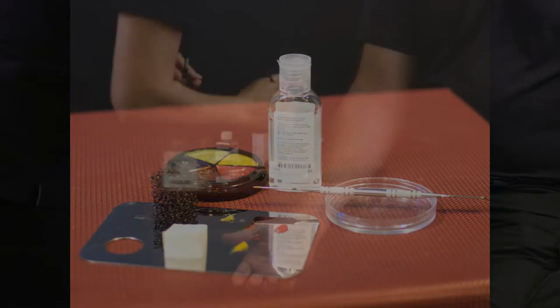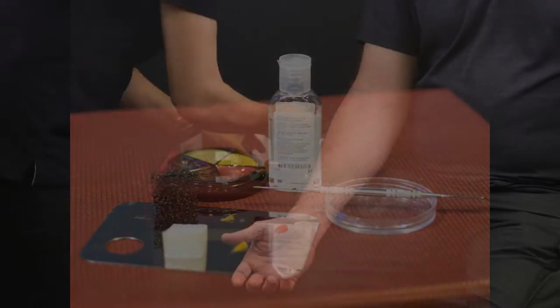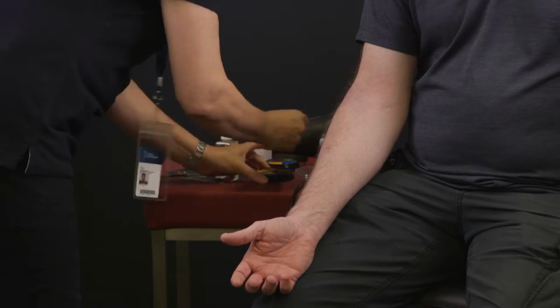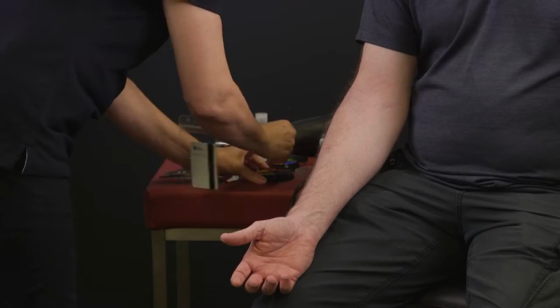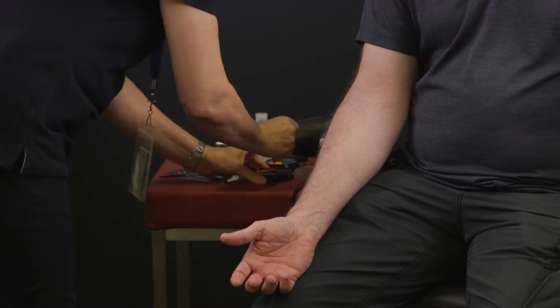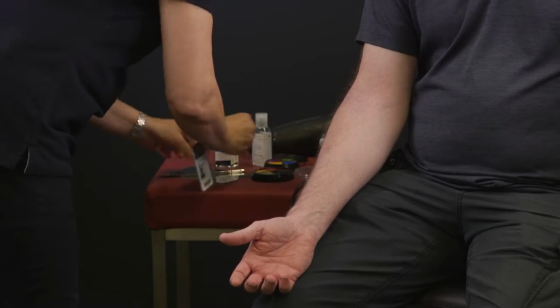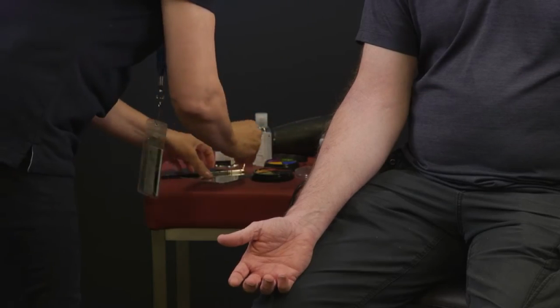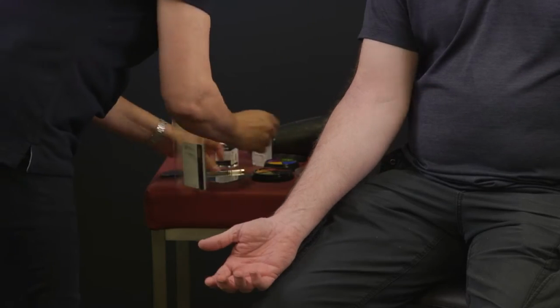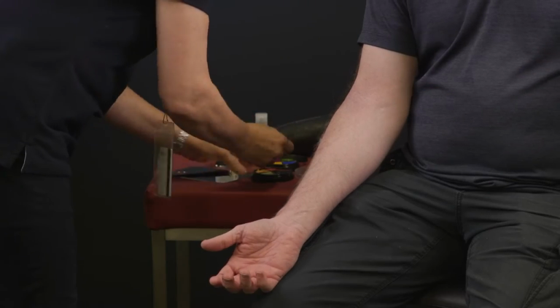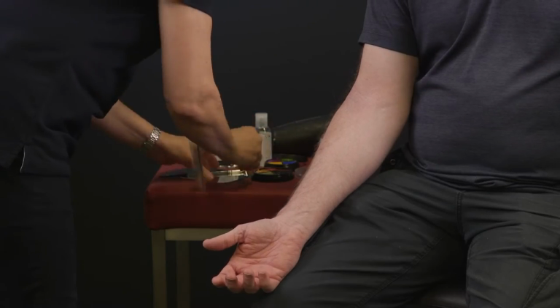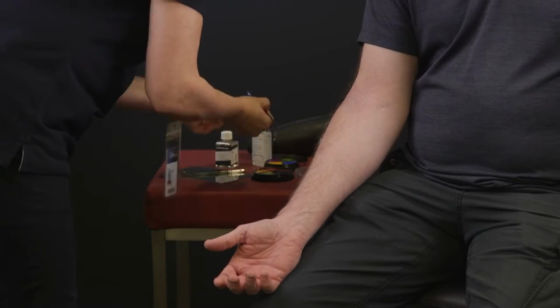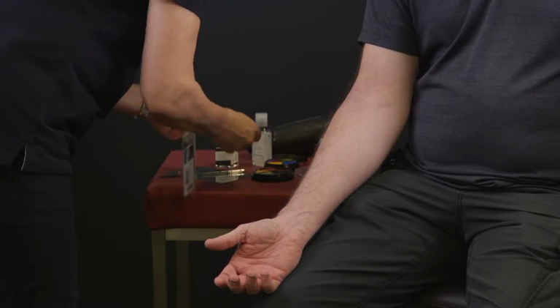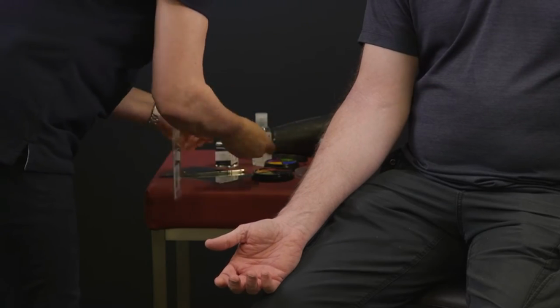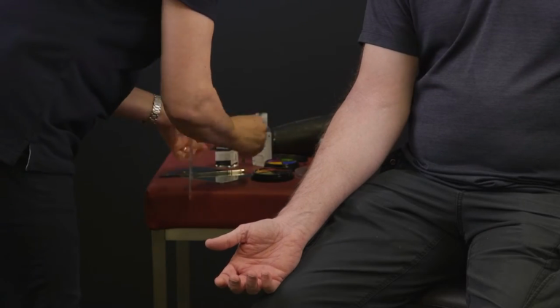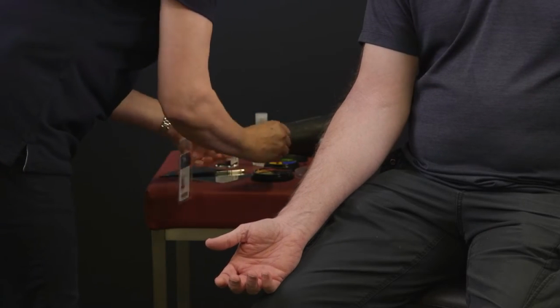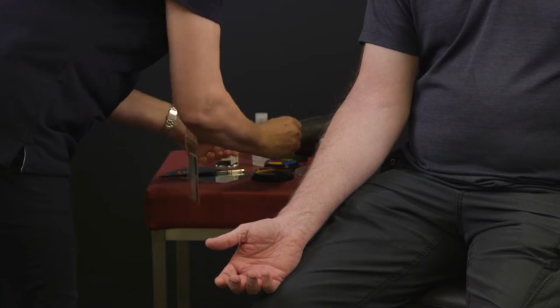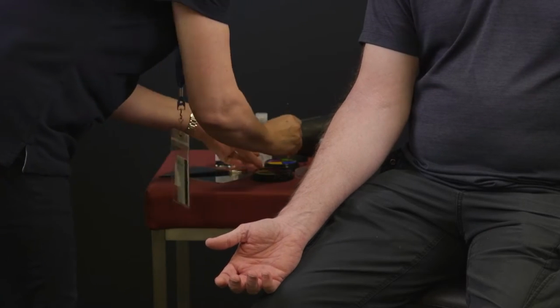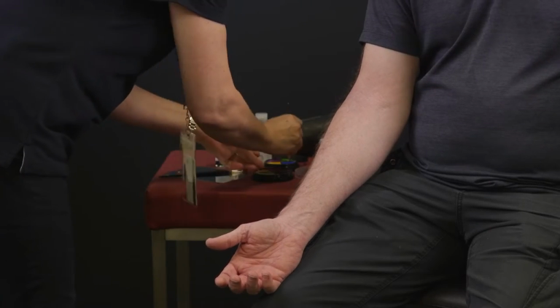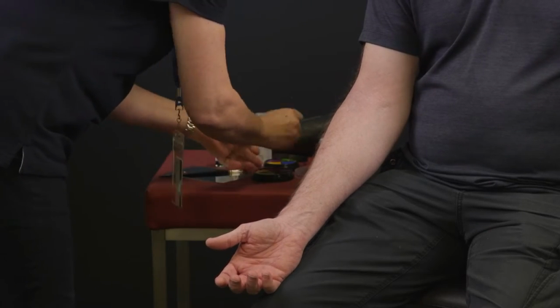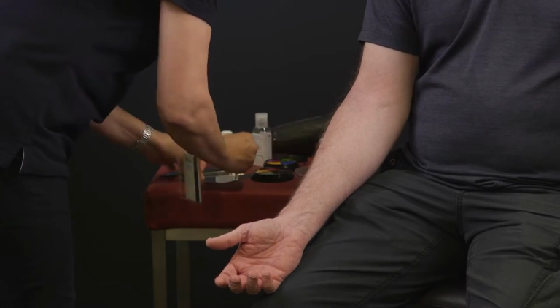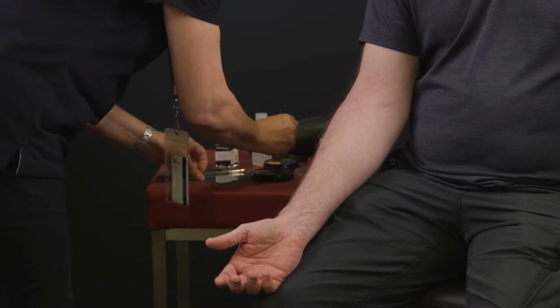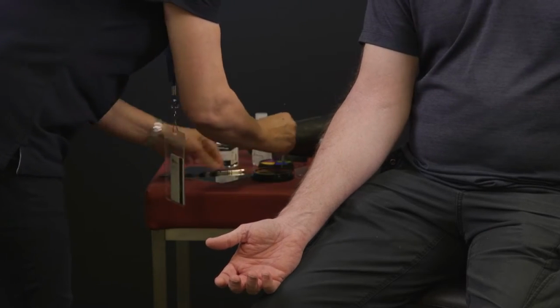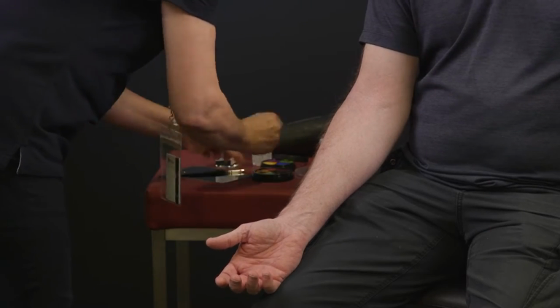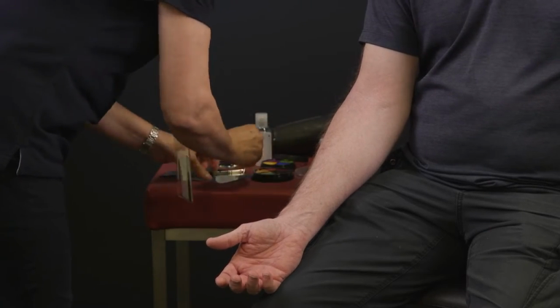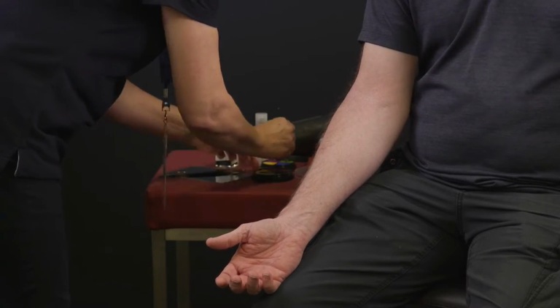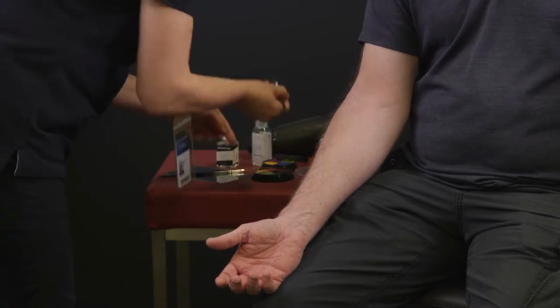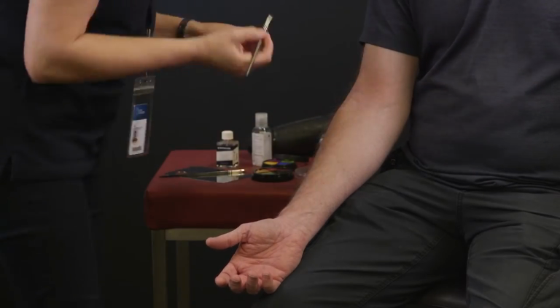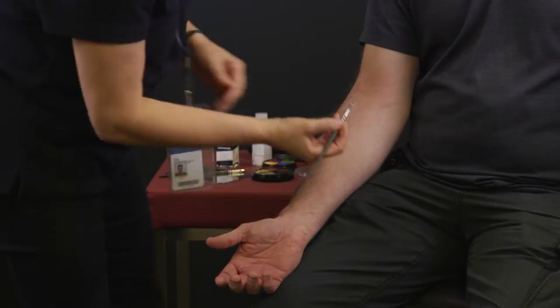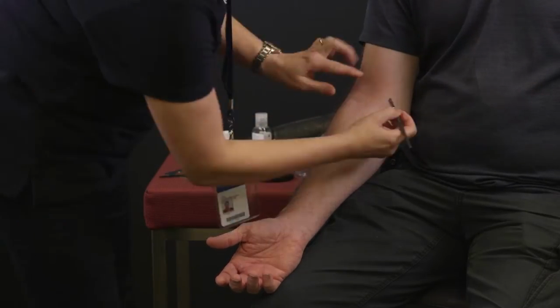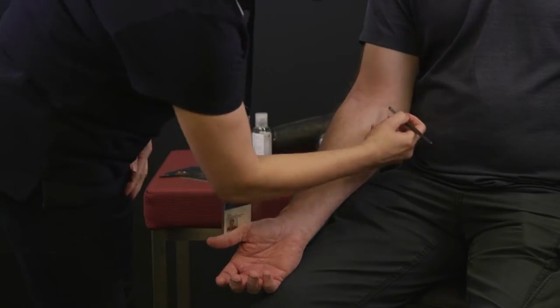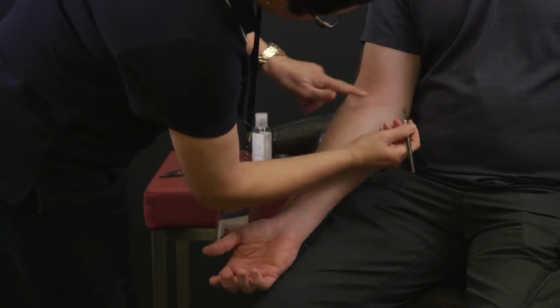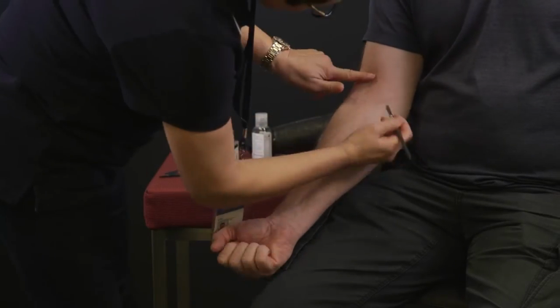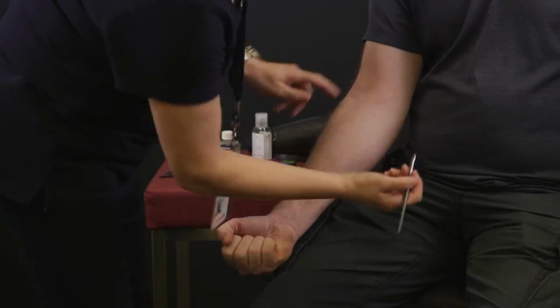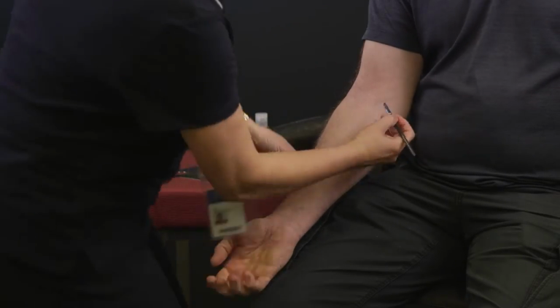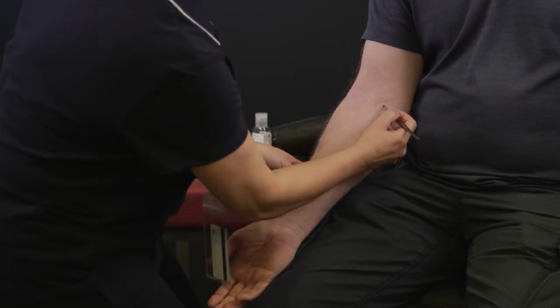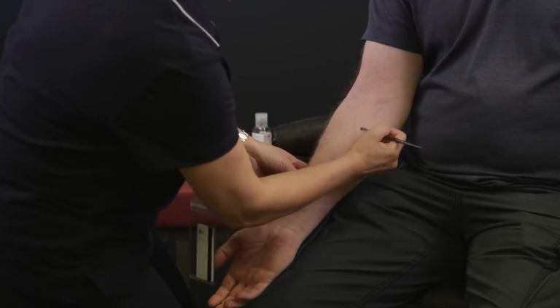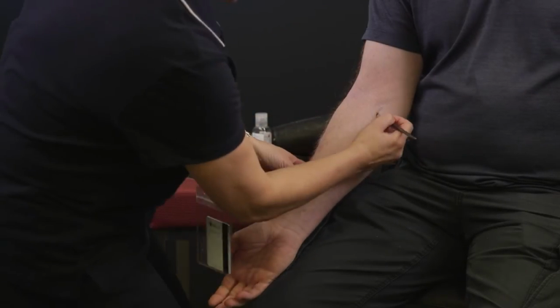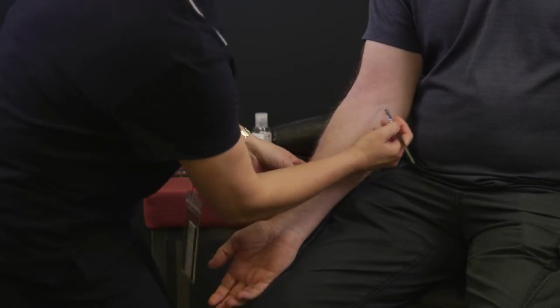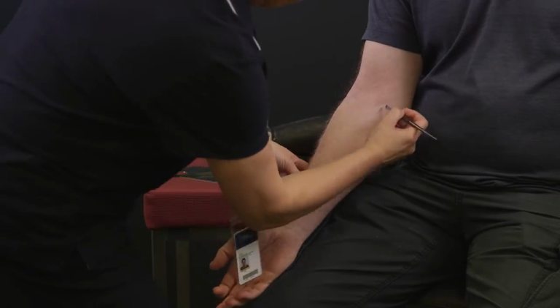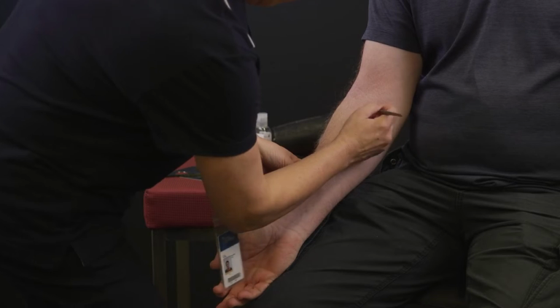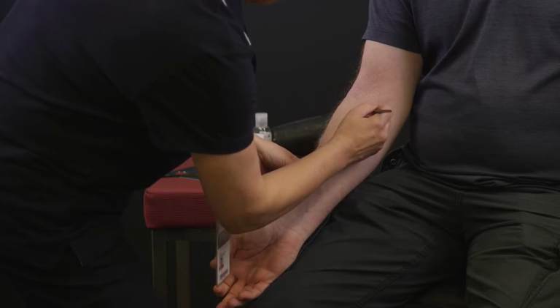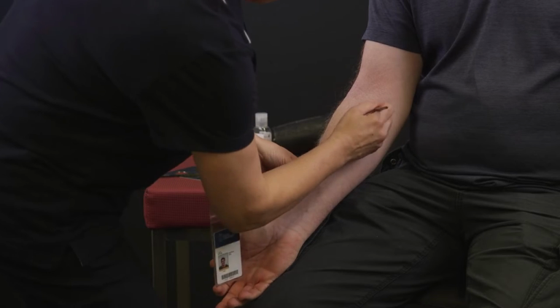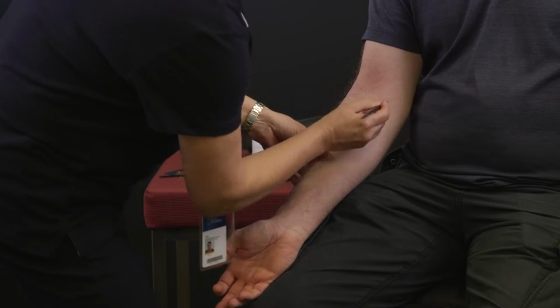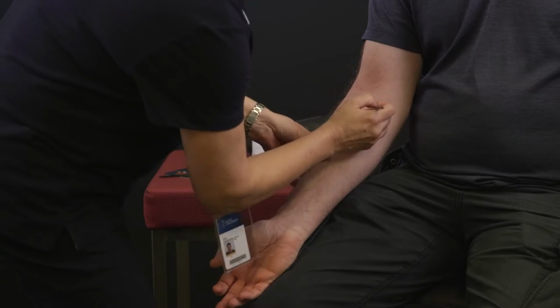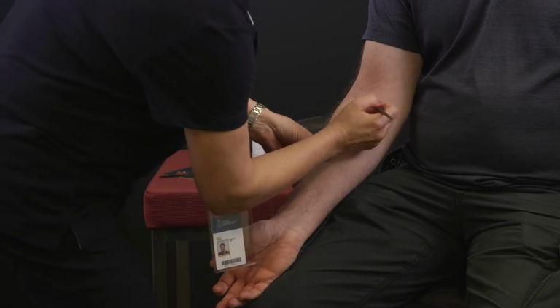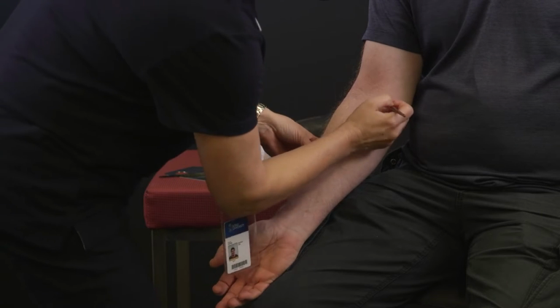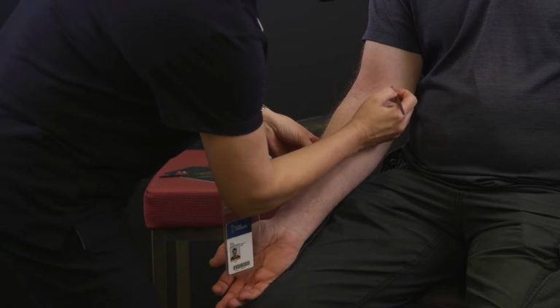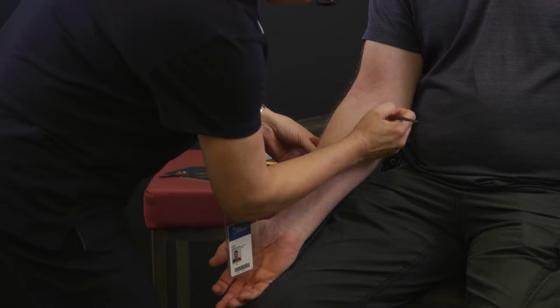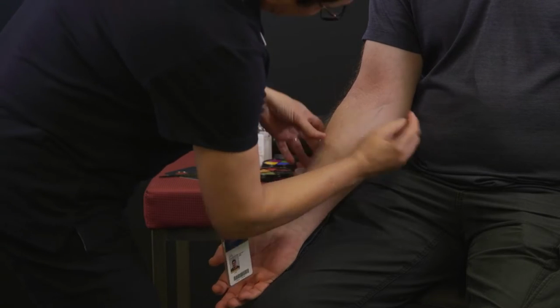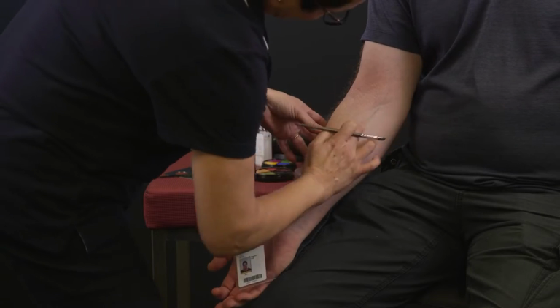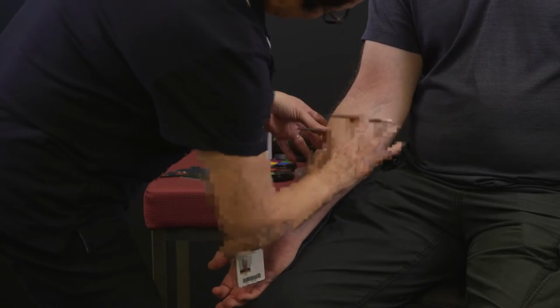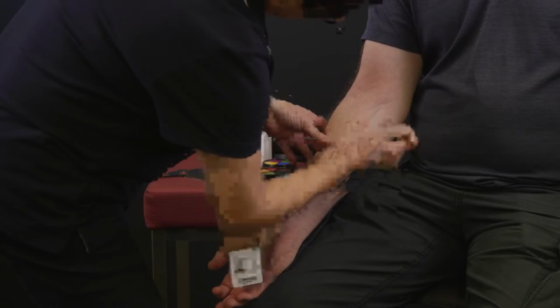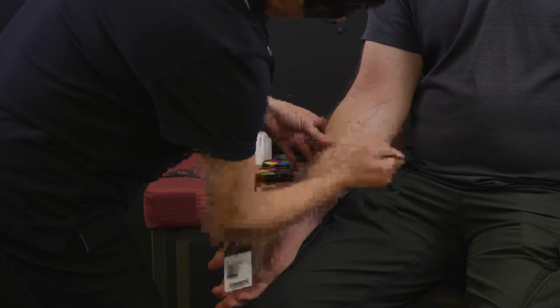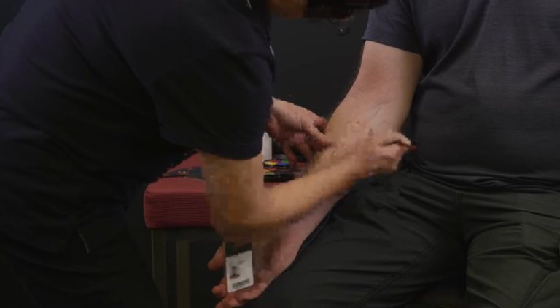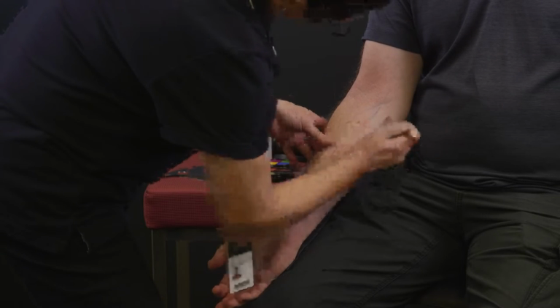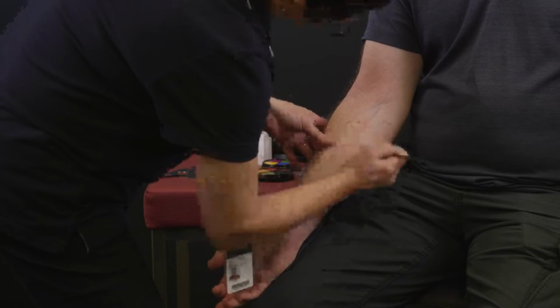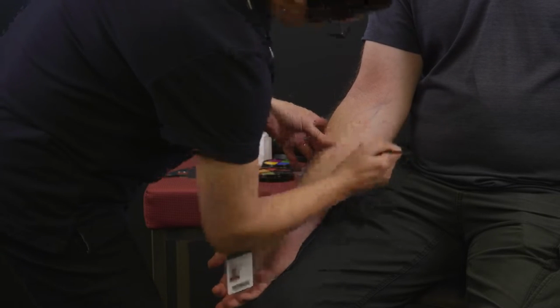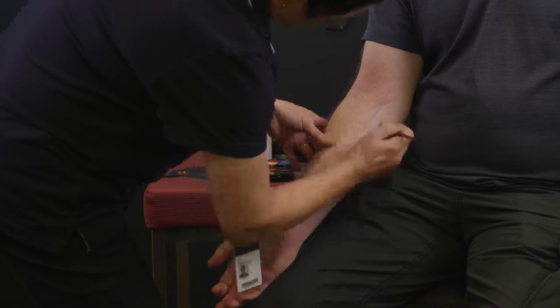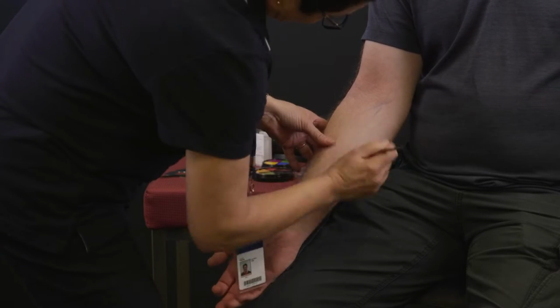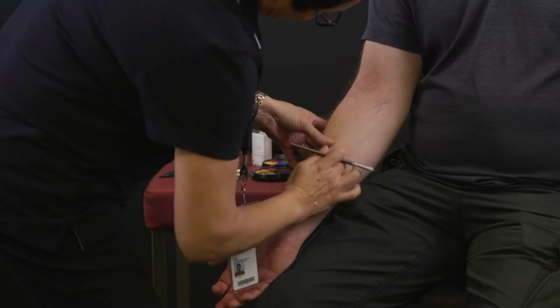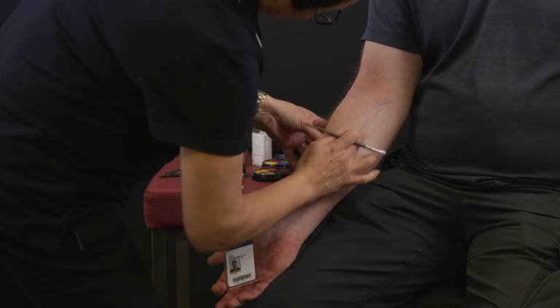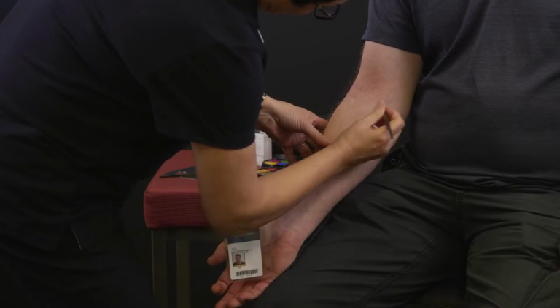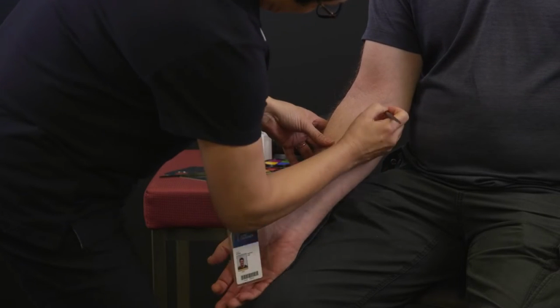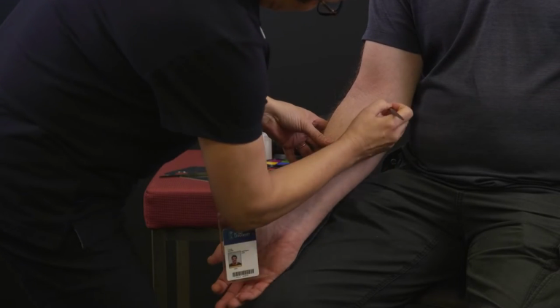Using a thin brush, apply some blue colour to the natural vein lines. Blend slightly with your fingers.